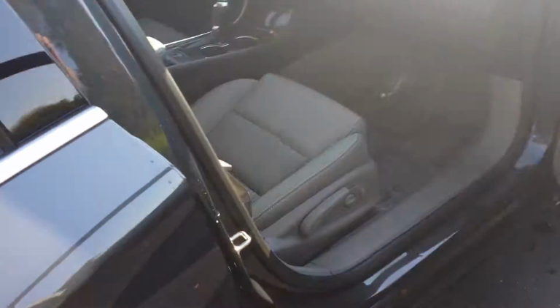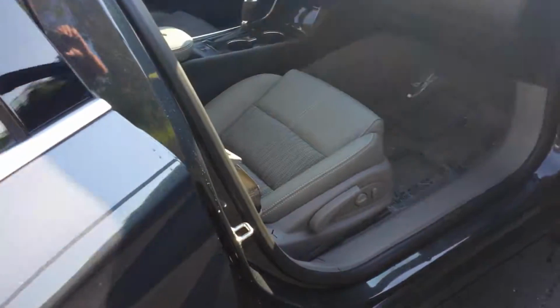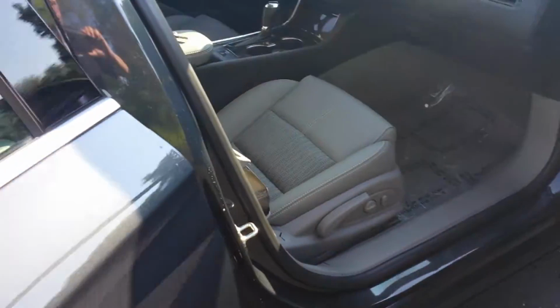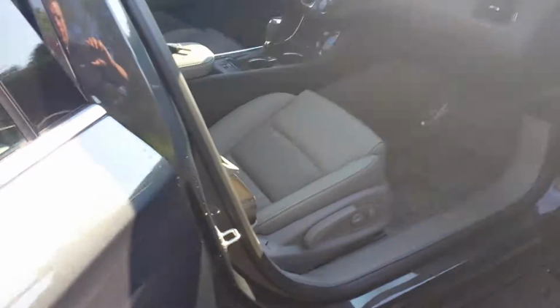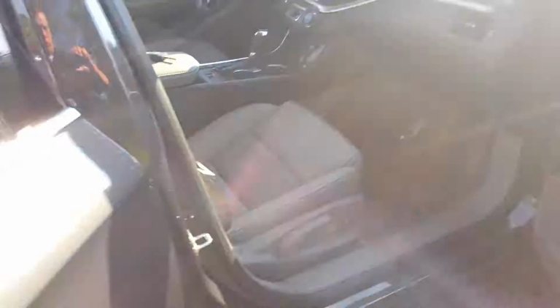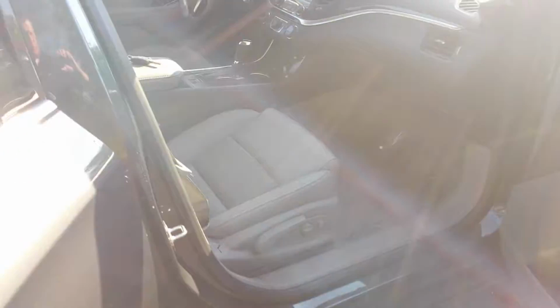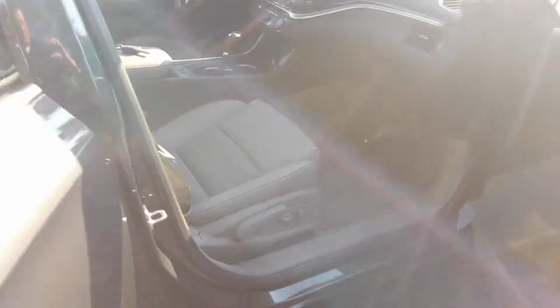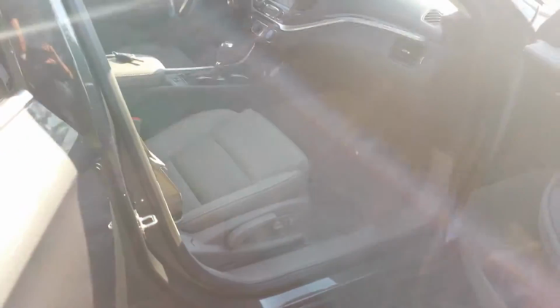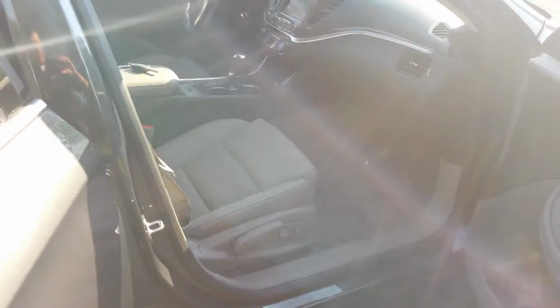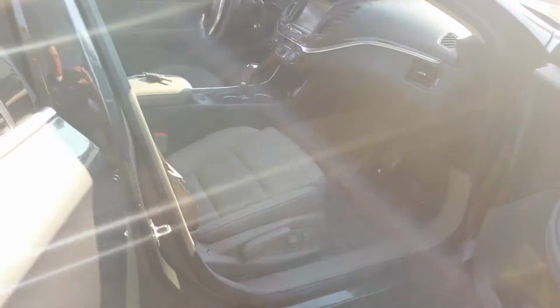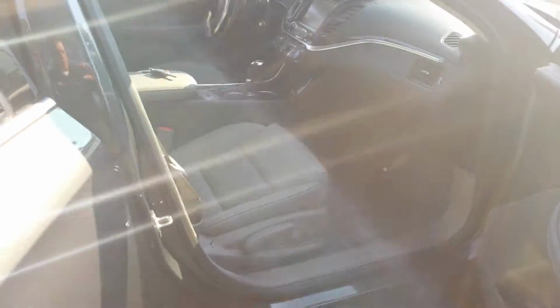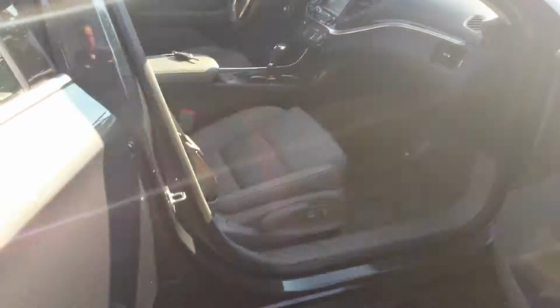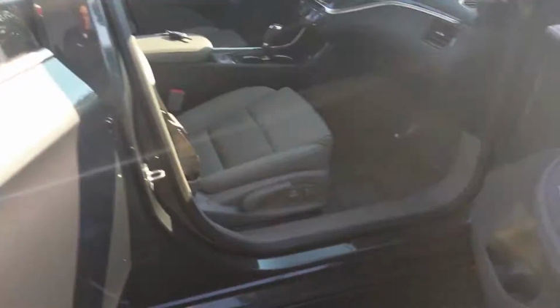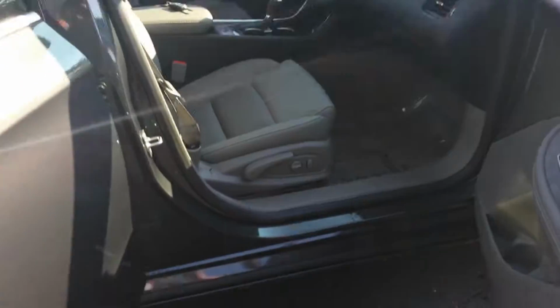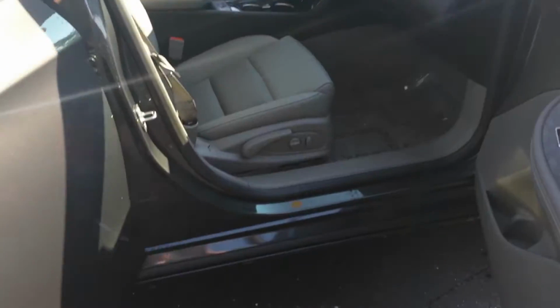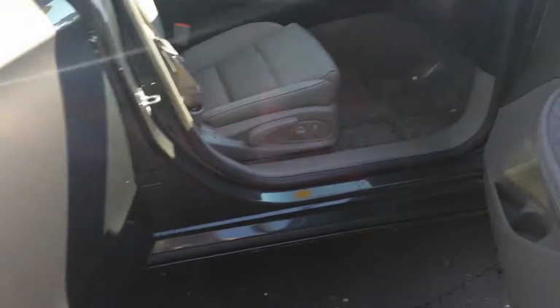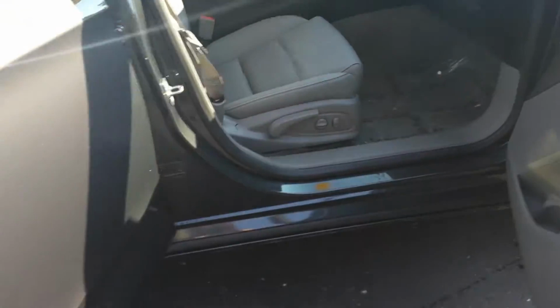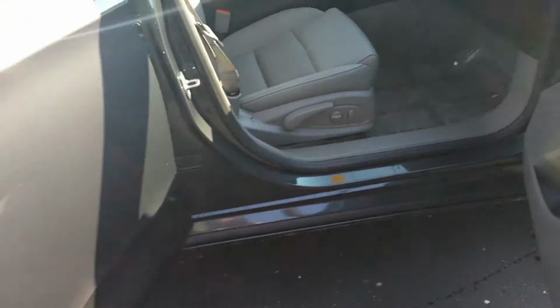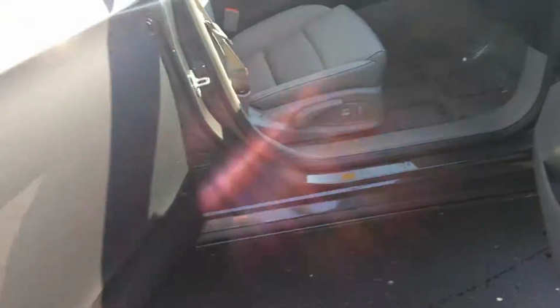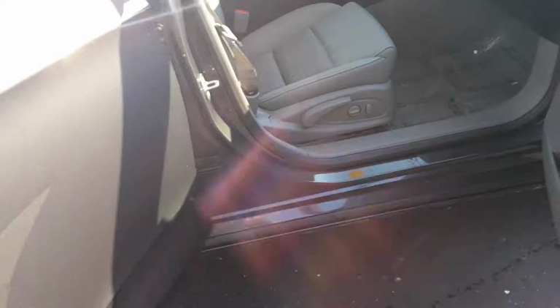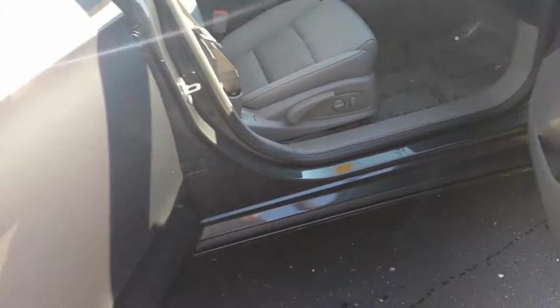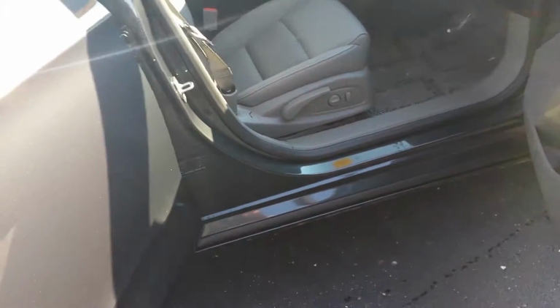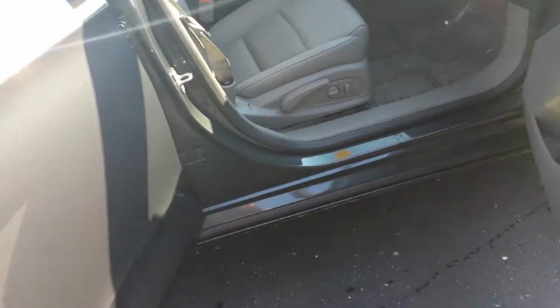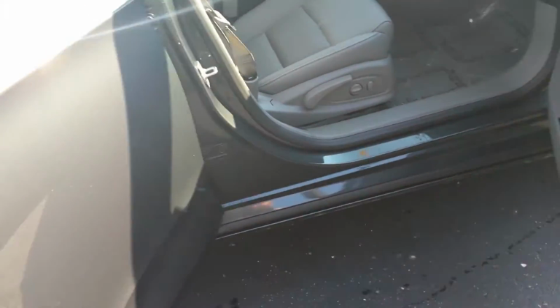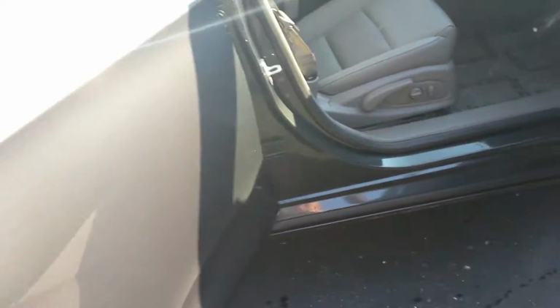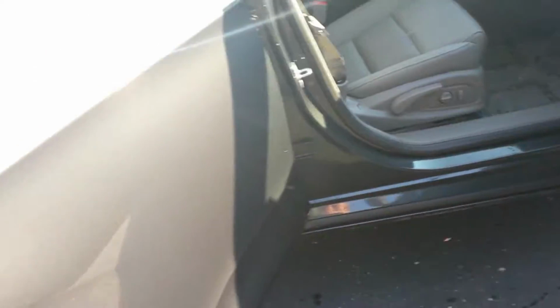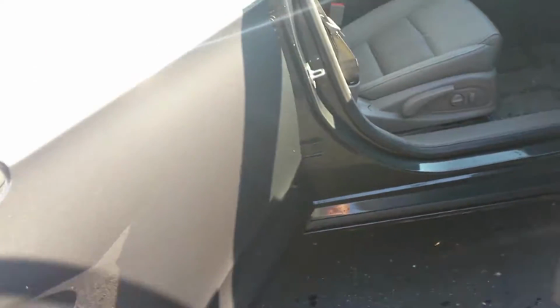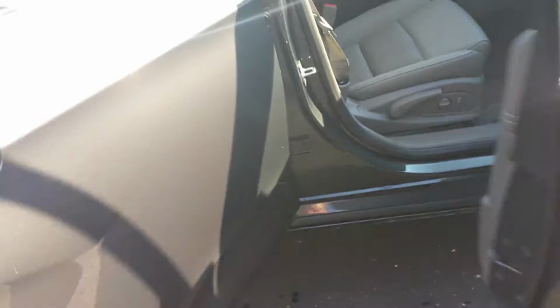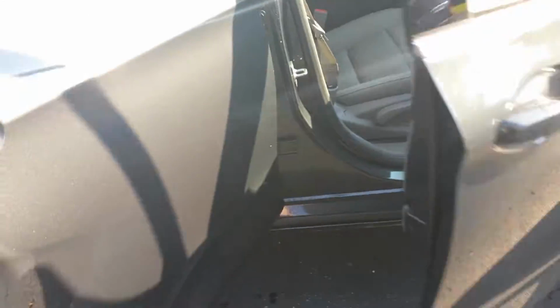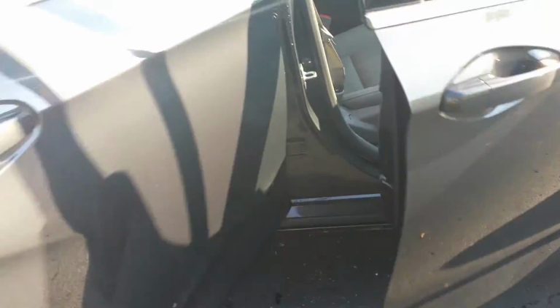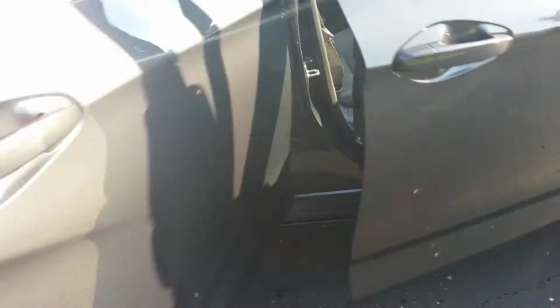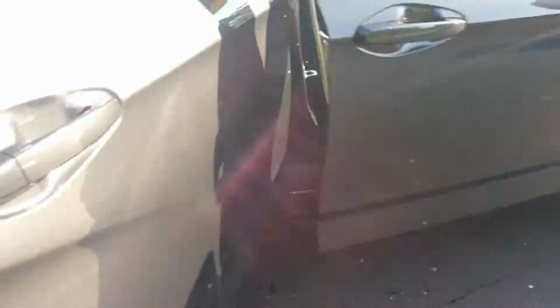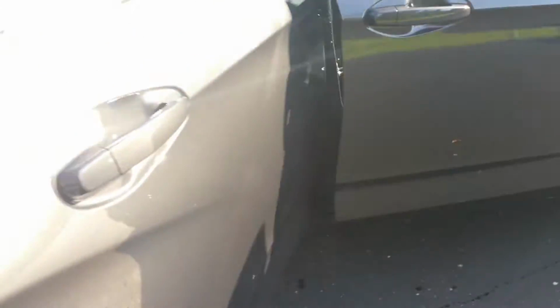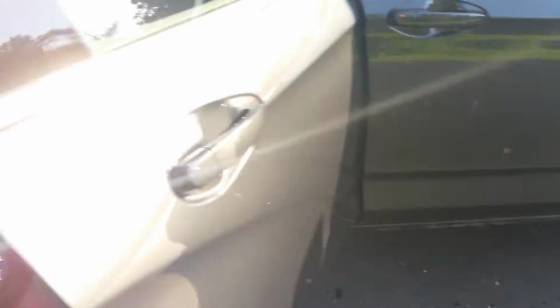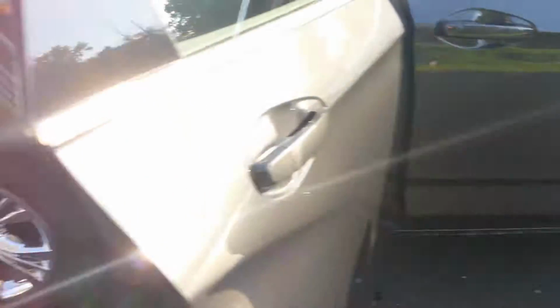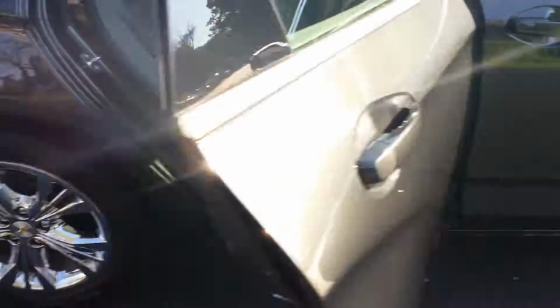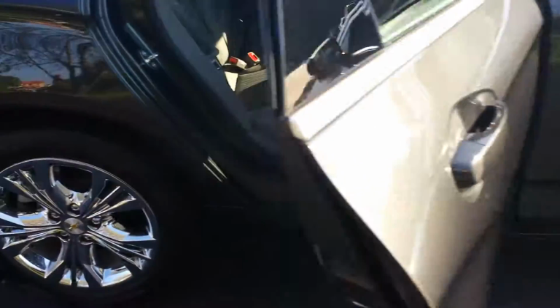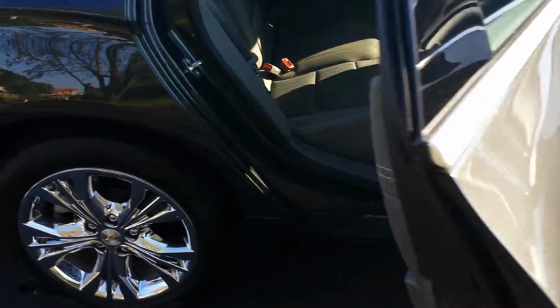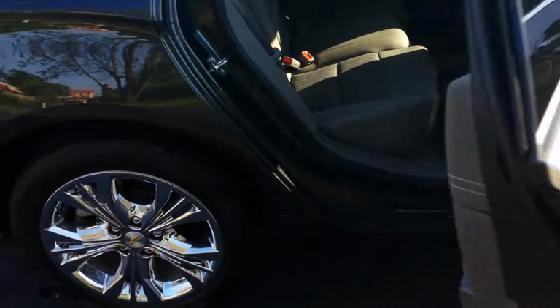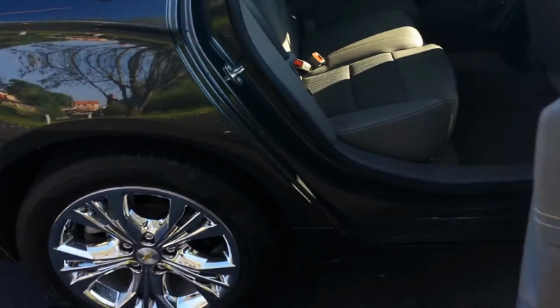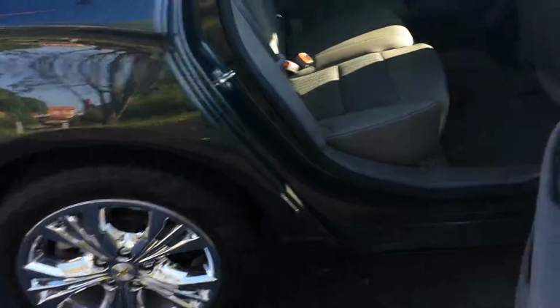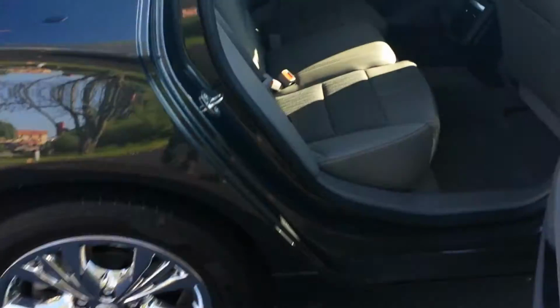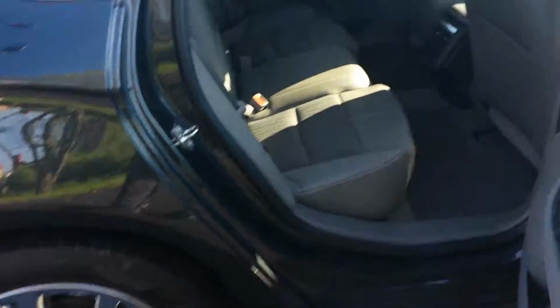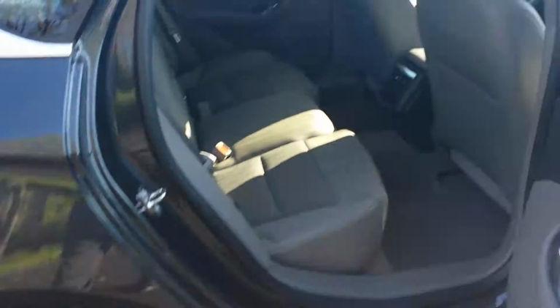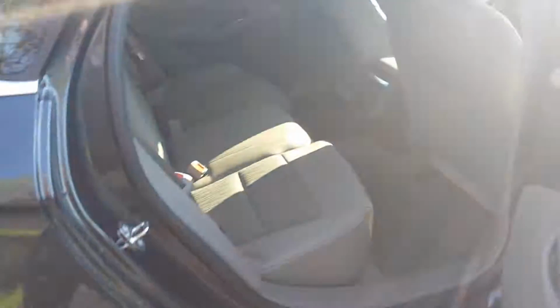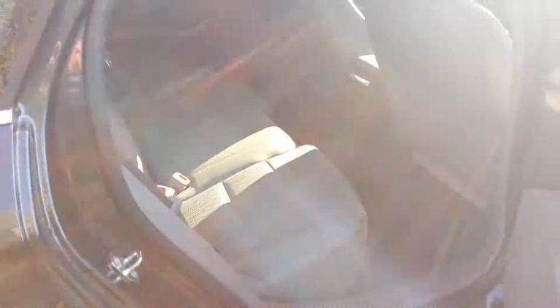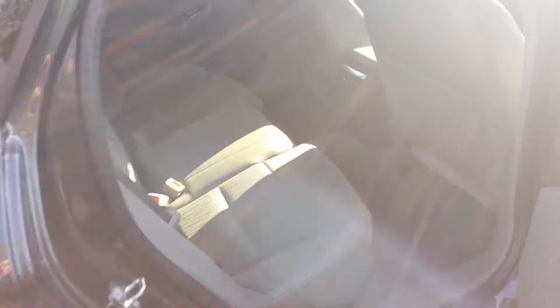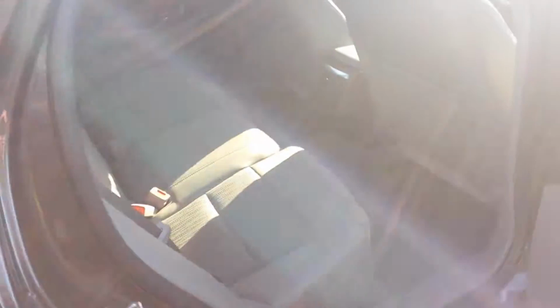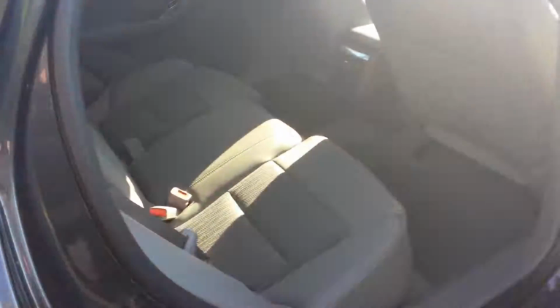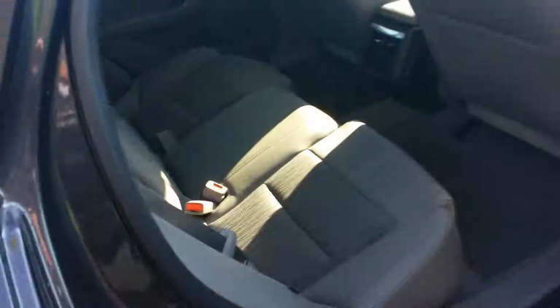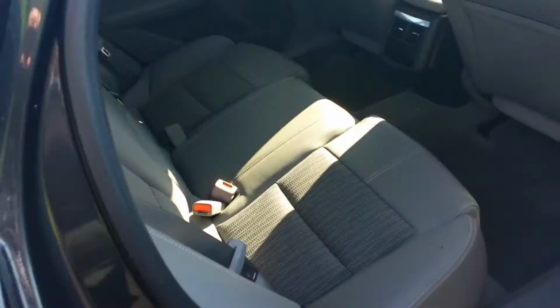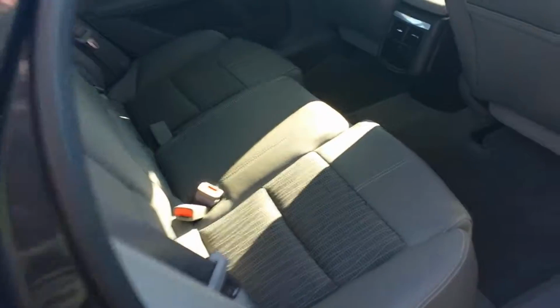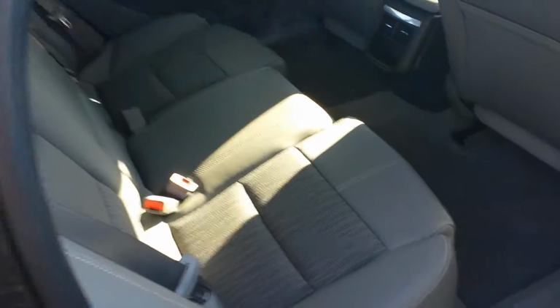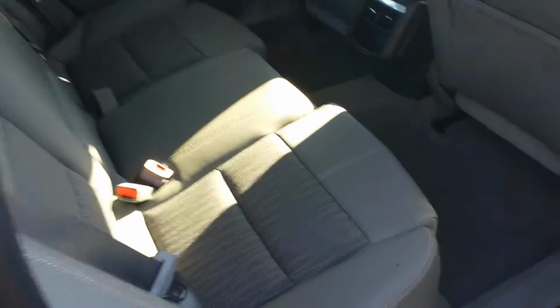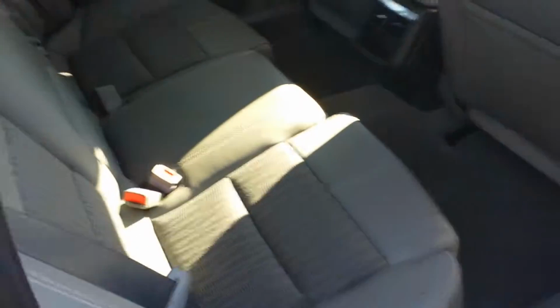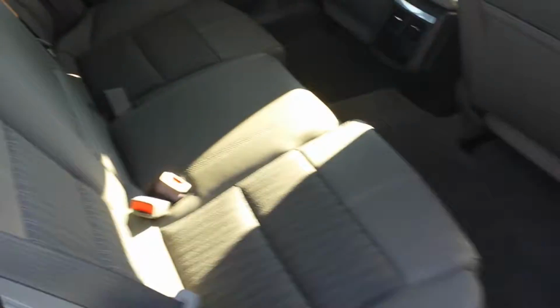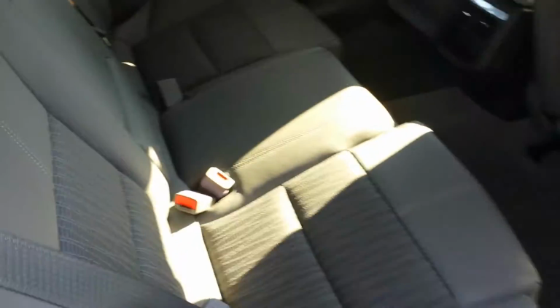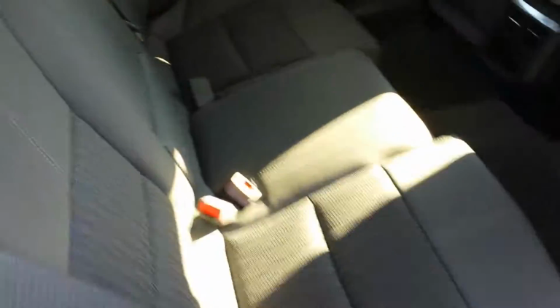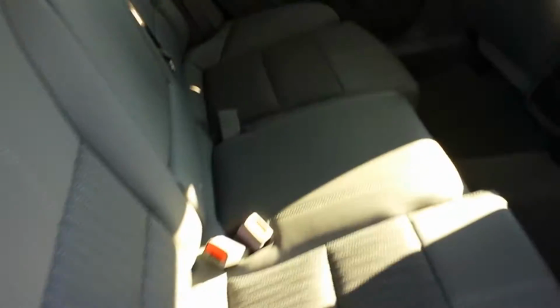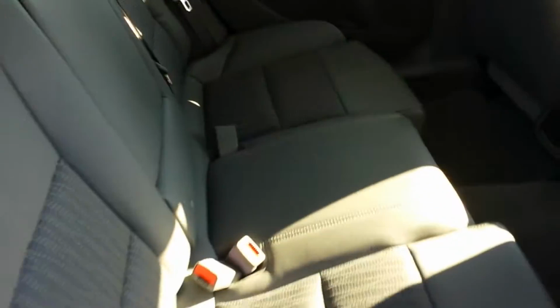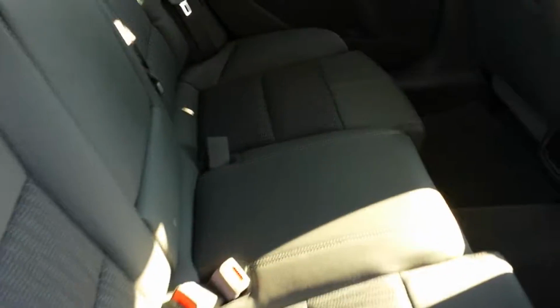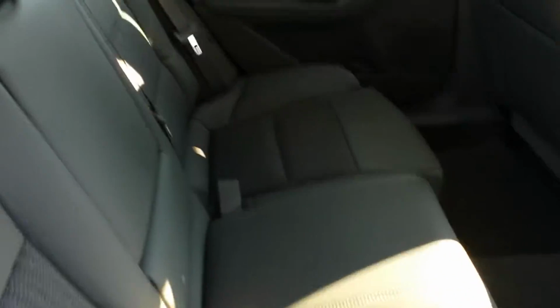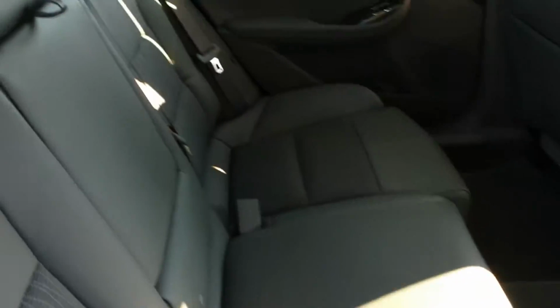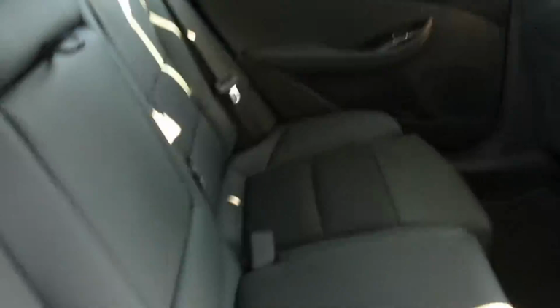Go on the back seat here, take a look — back seat looks excellent.